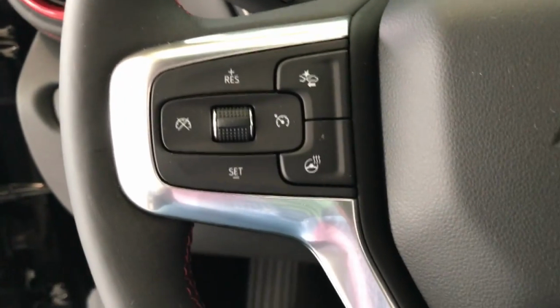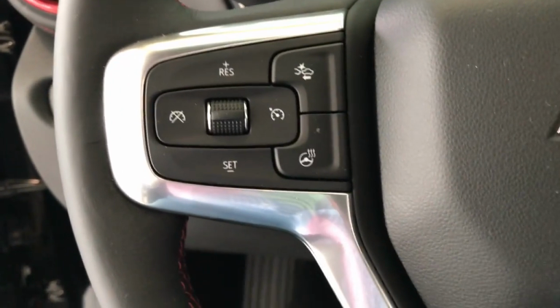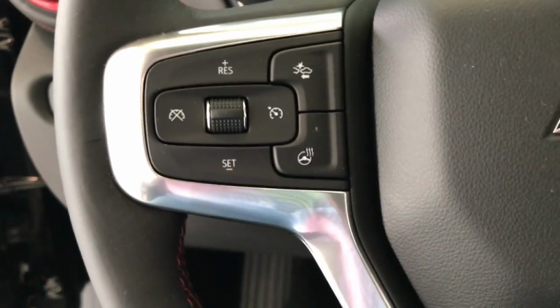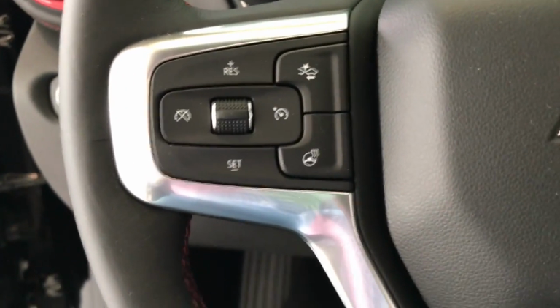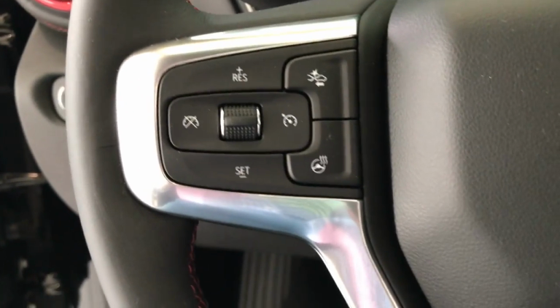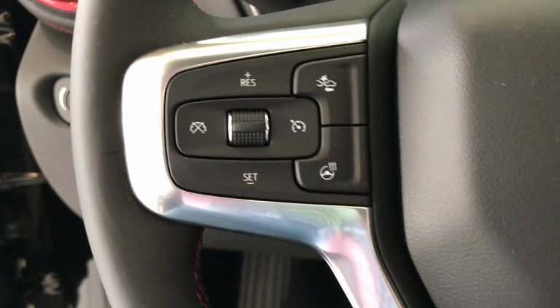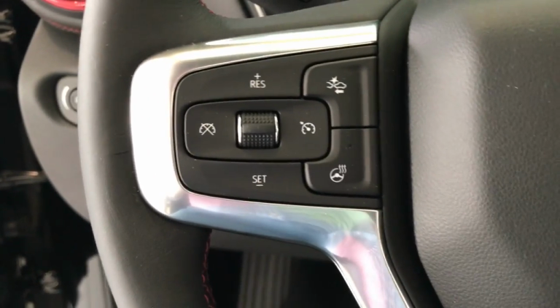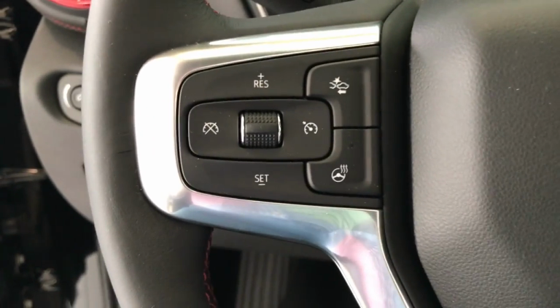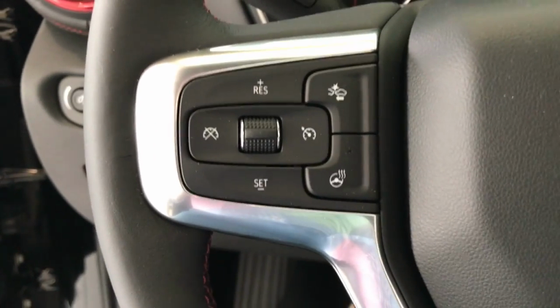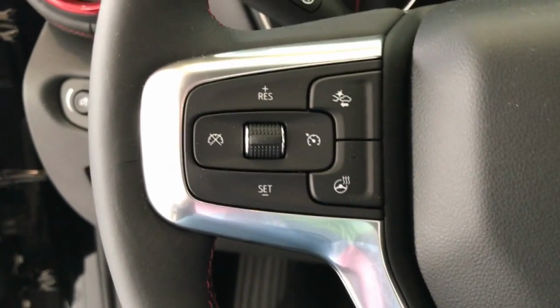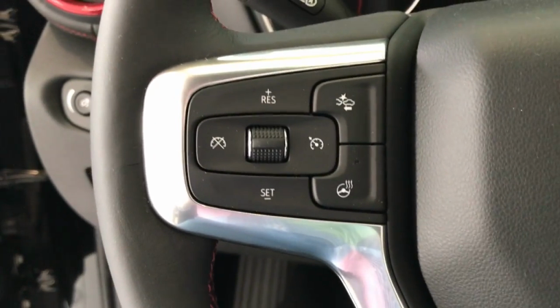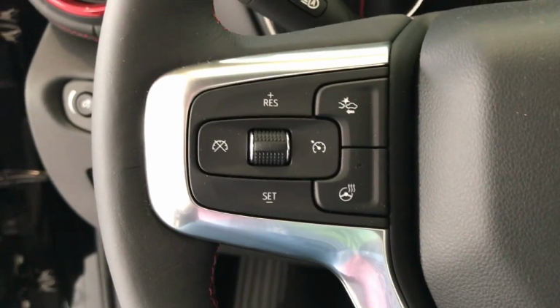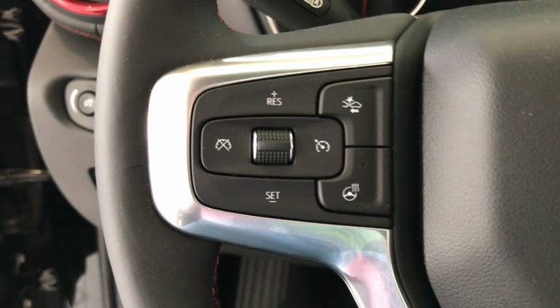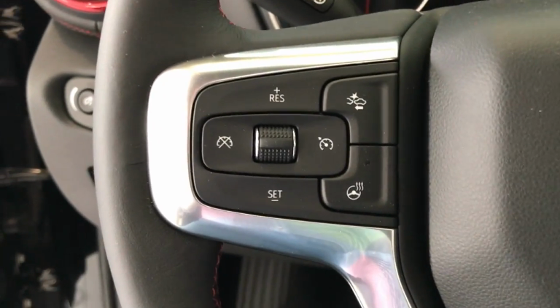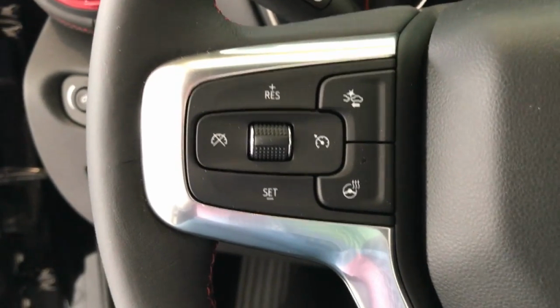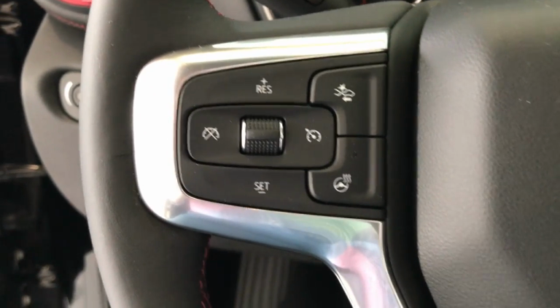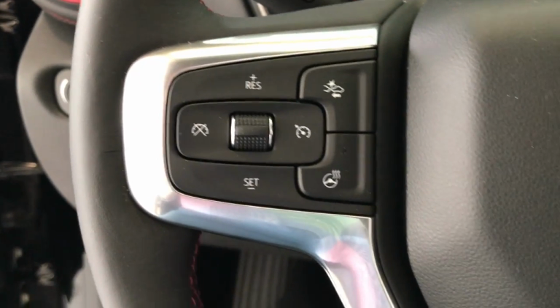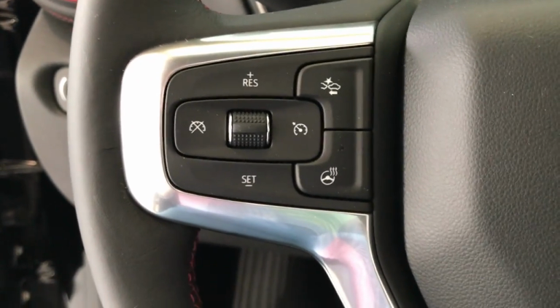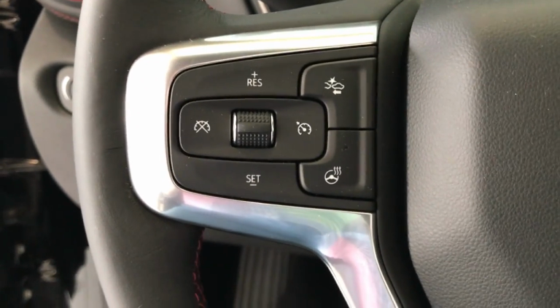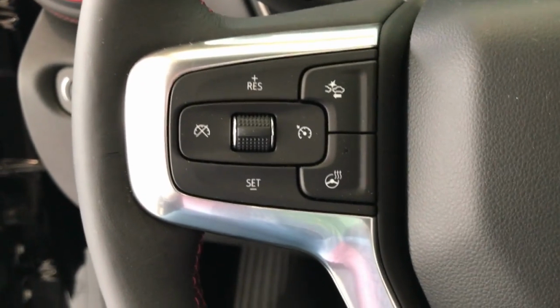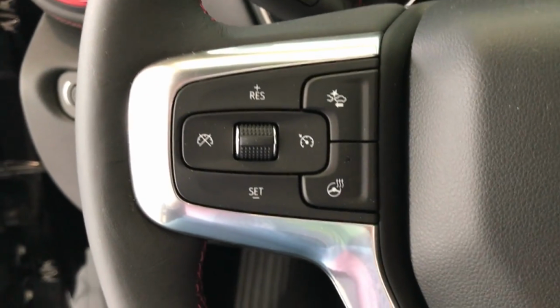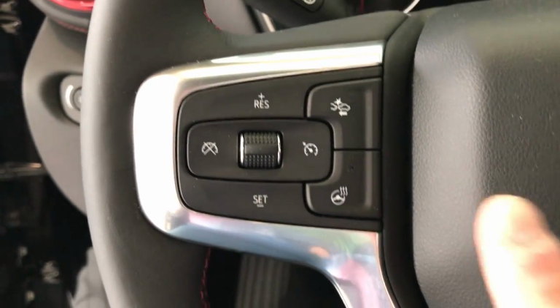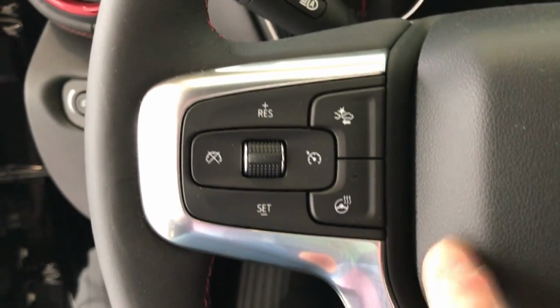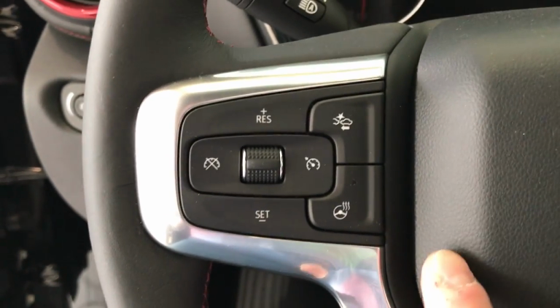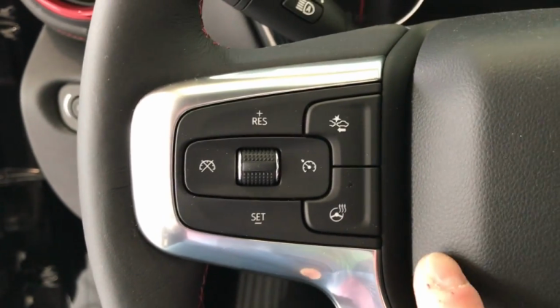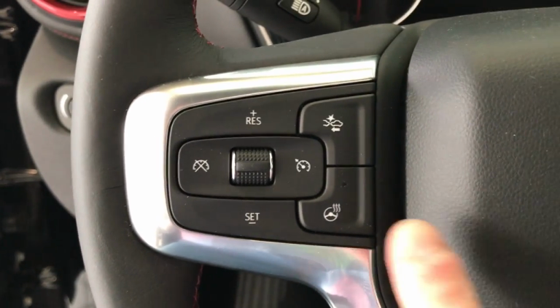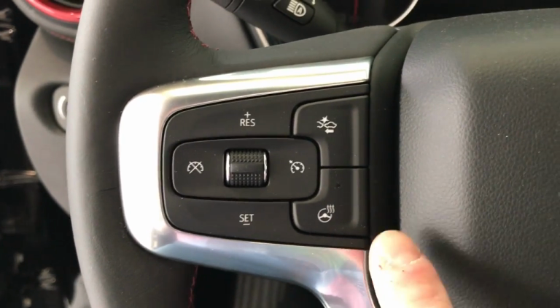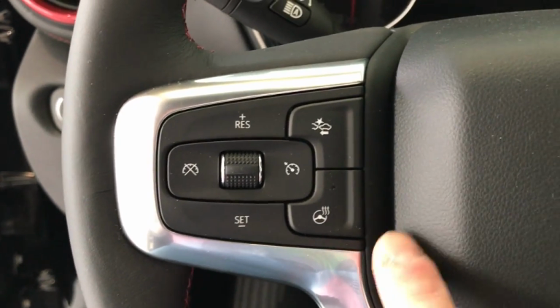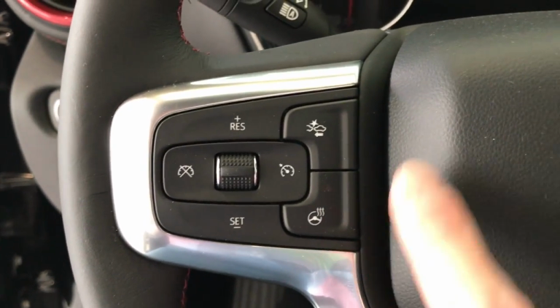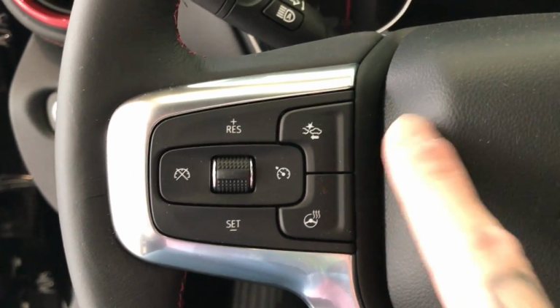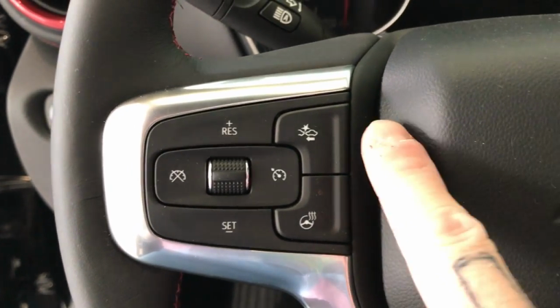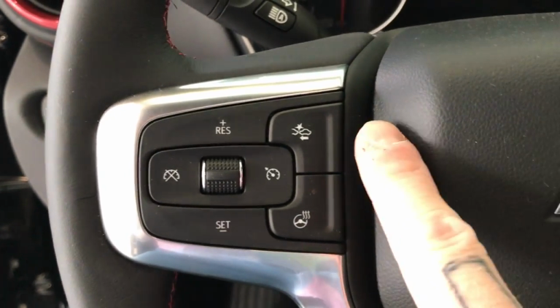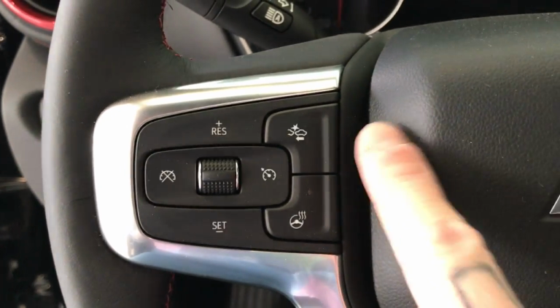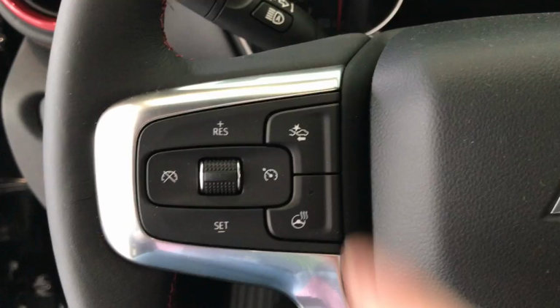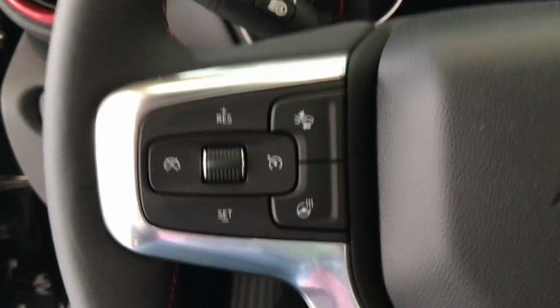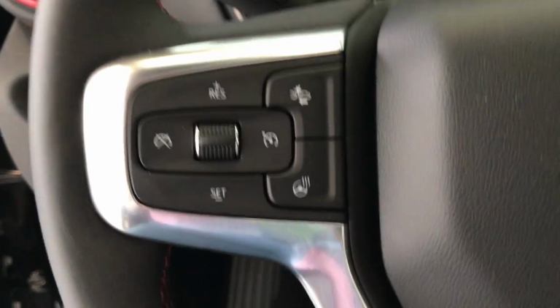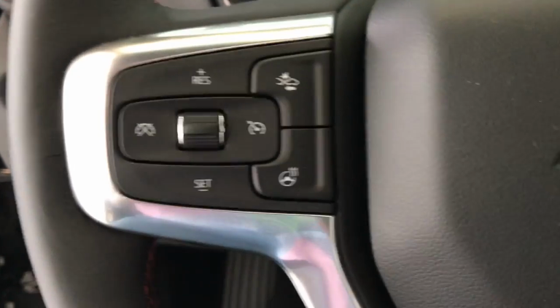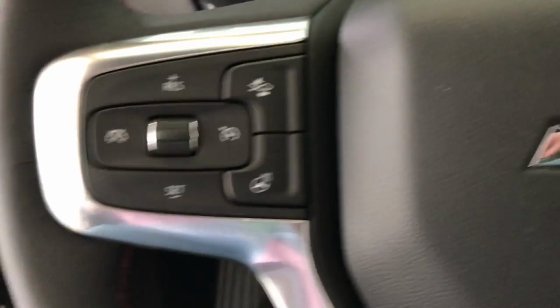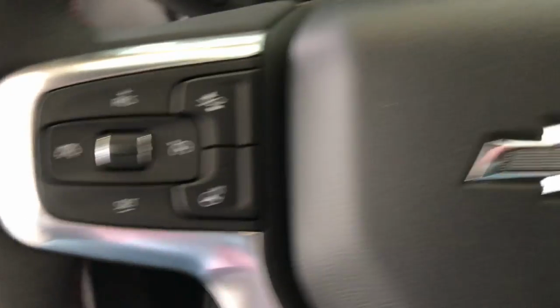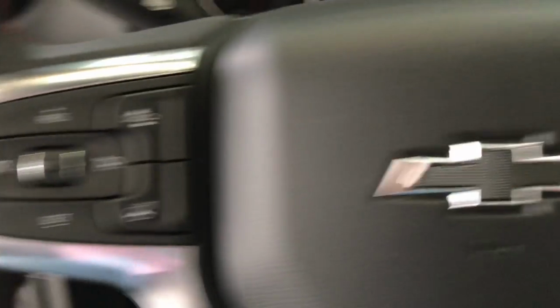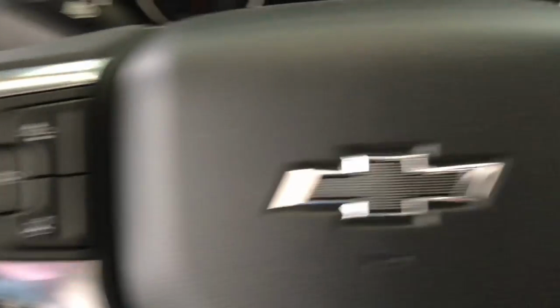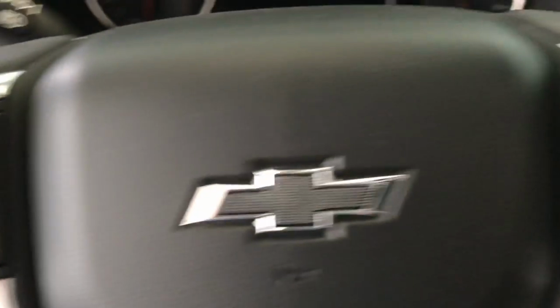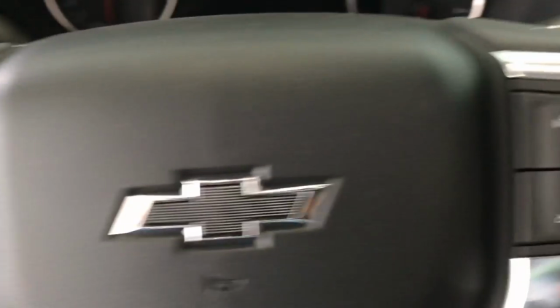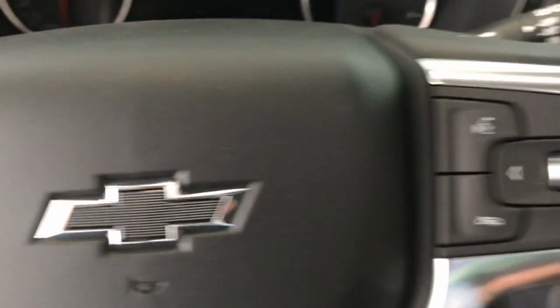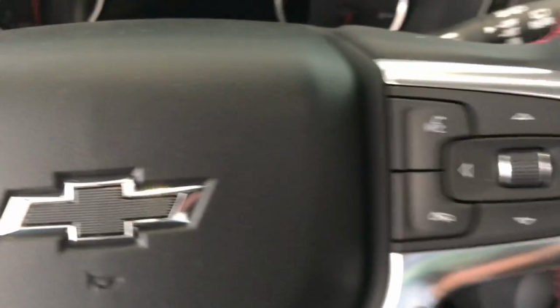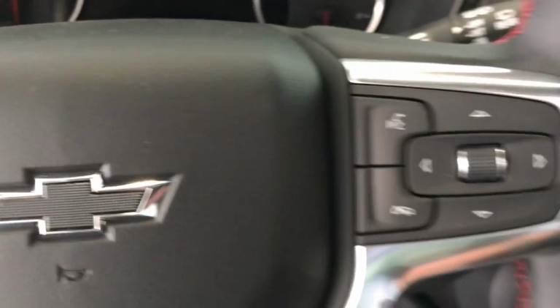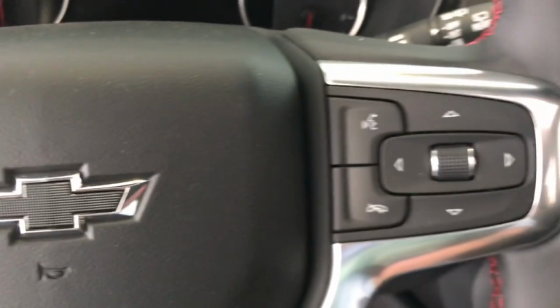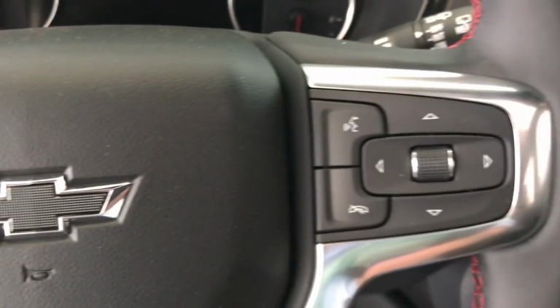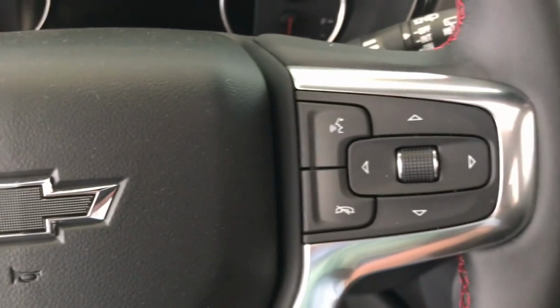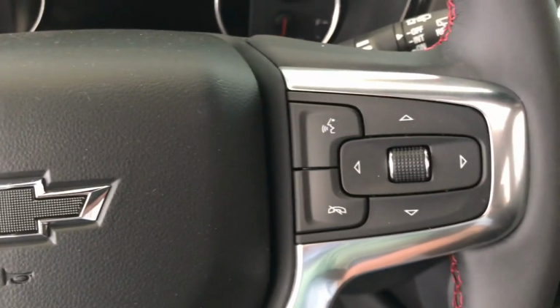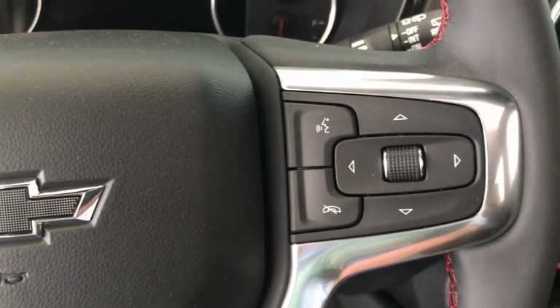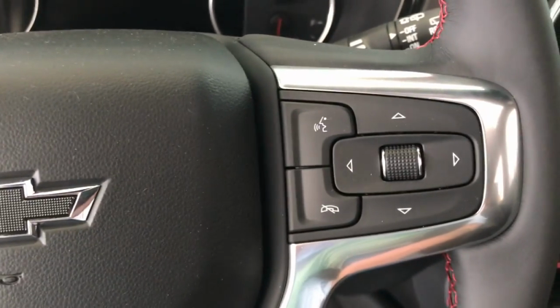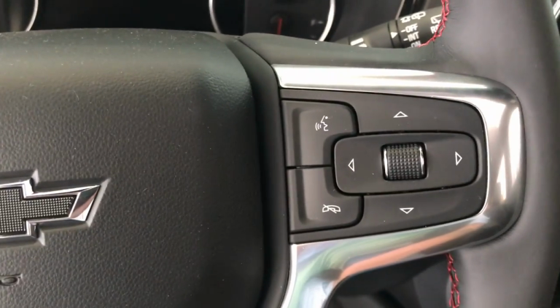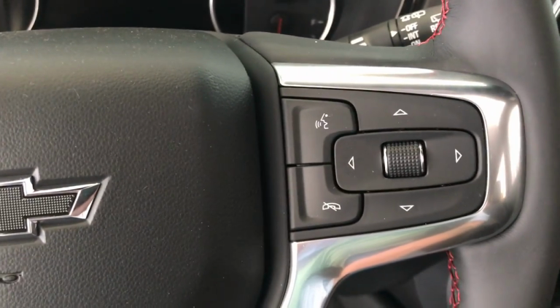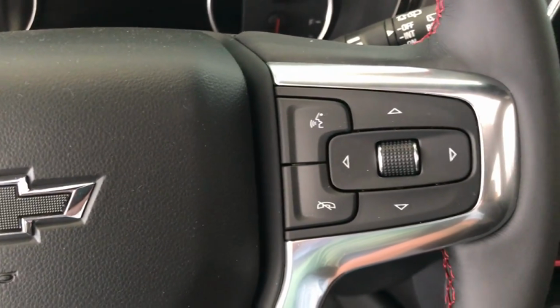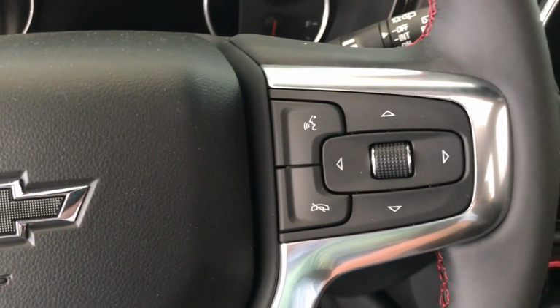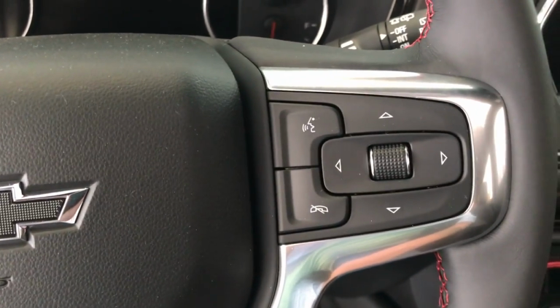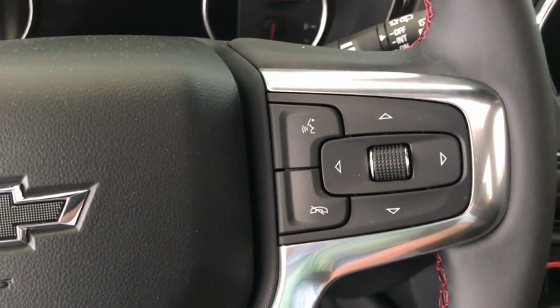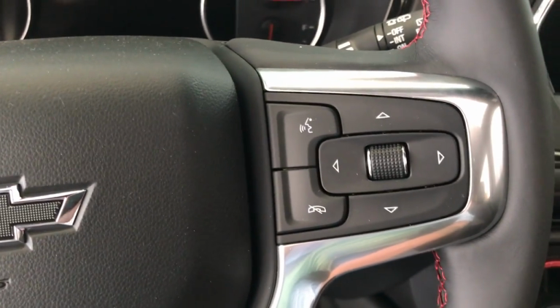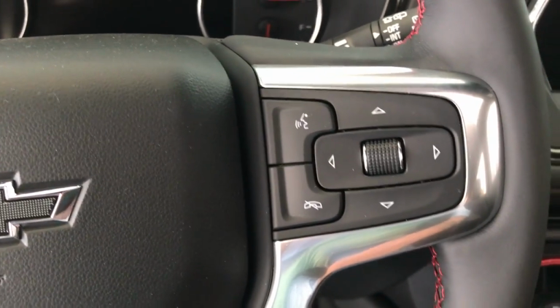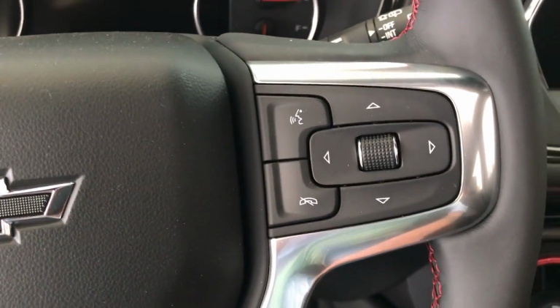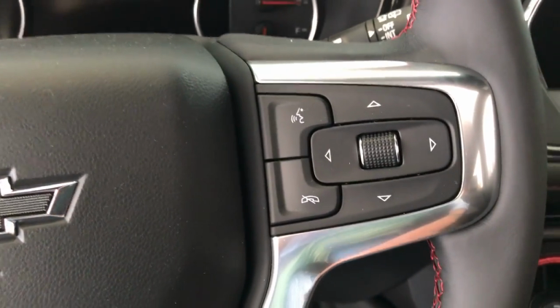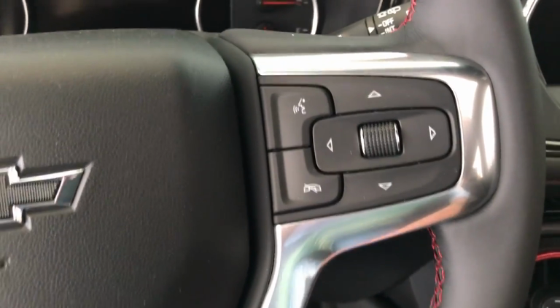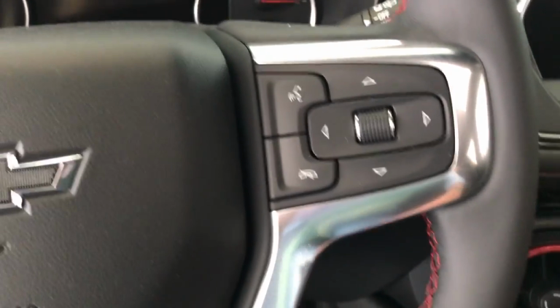Coming around to the steering wheel, I want to show you we've got a heated steering wheel, we've got collision control on this, and here's your hands-free calling.